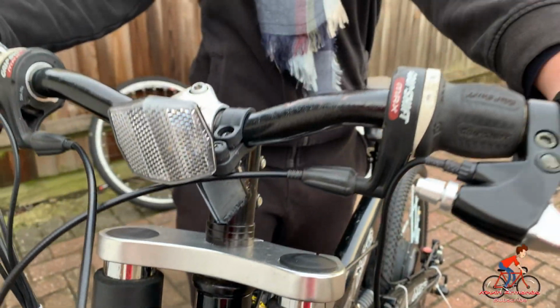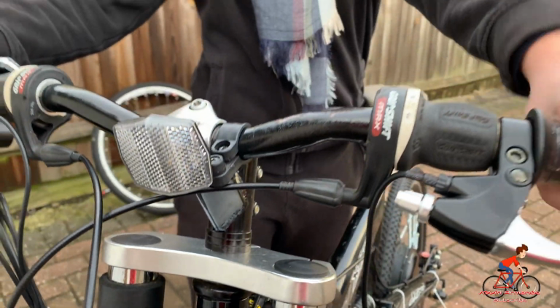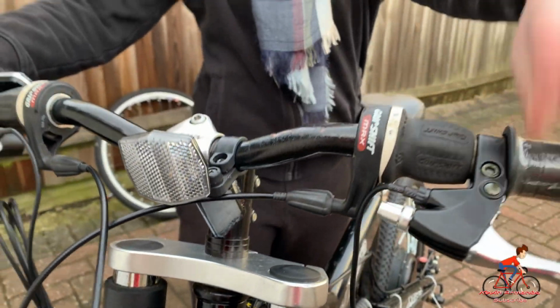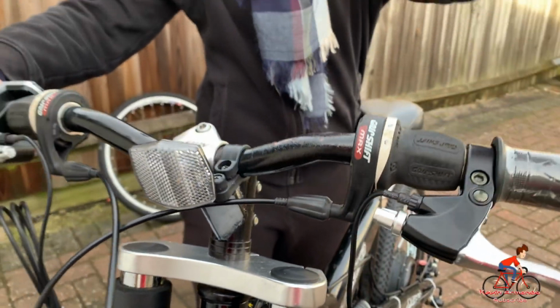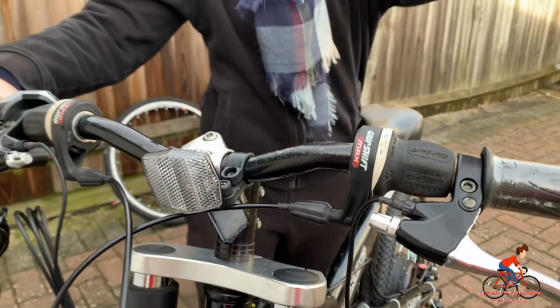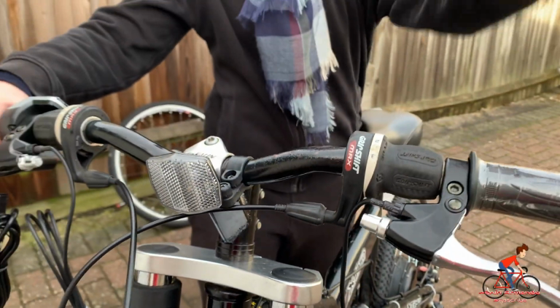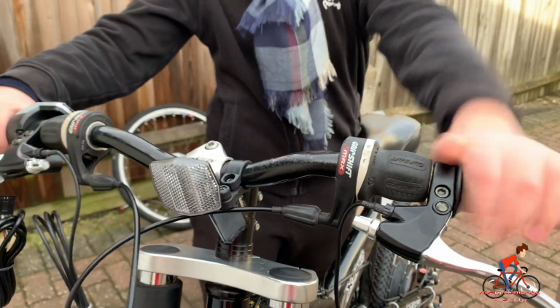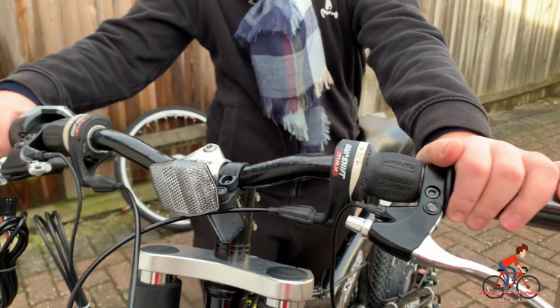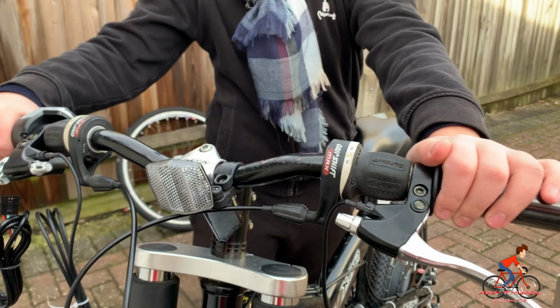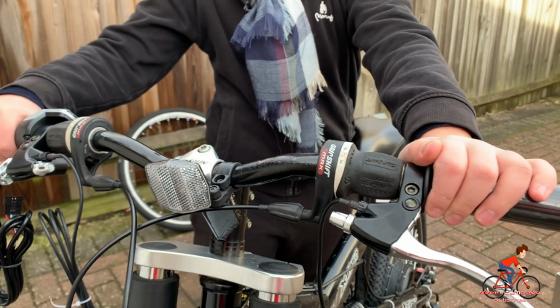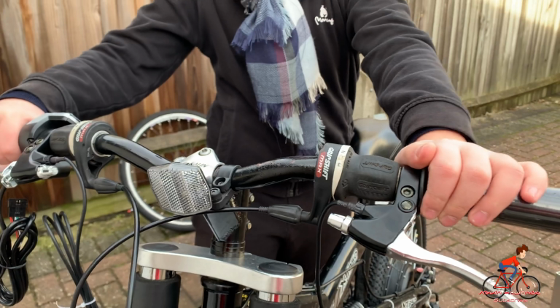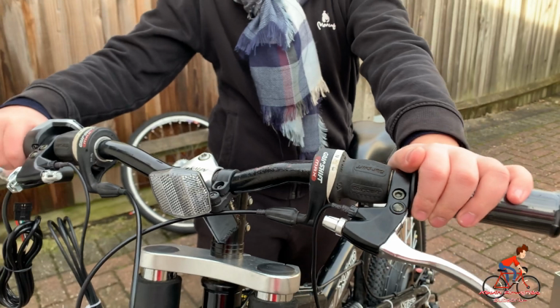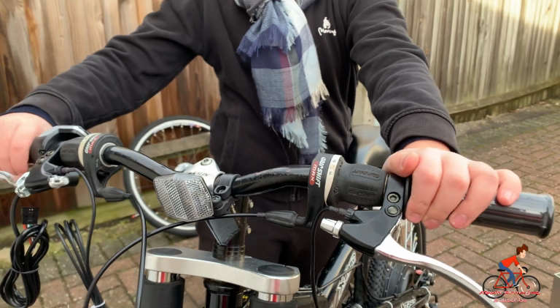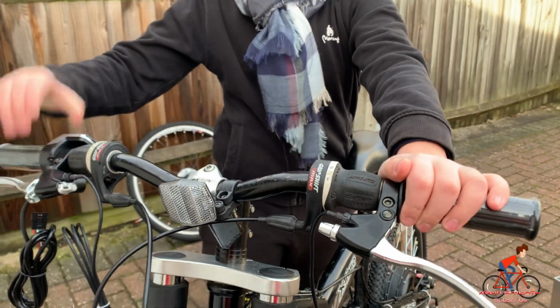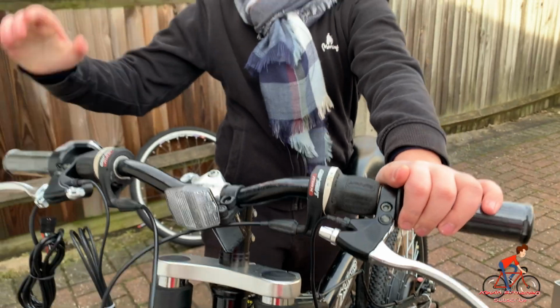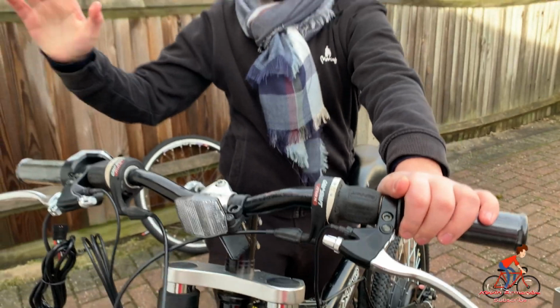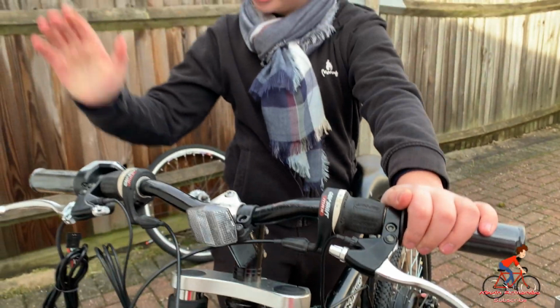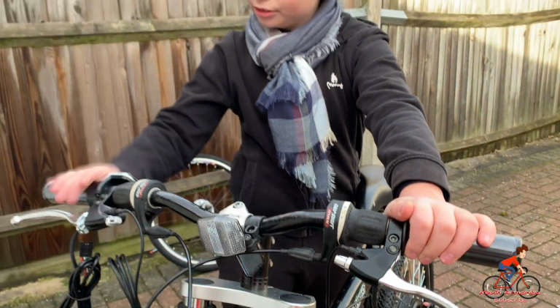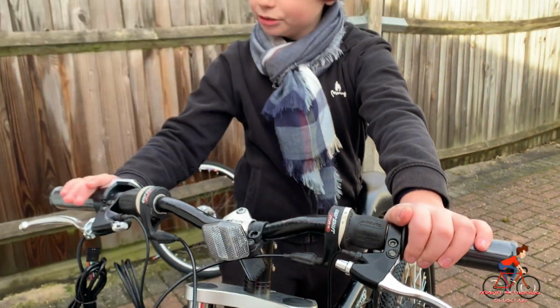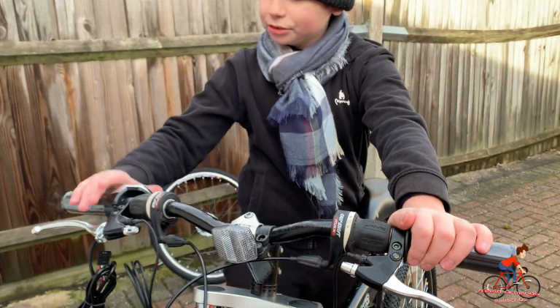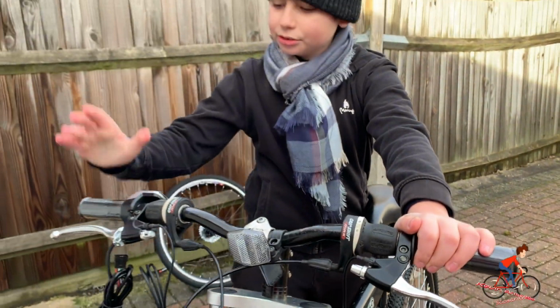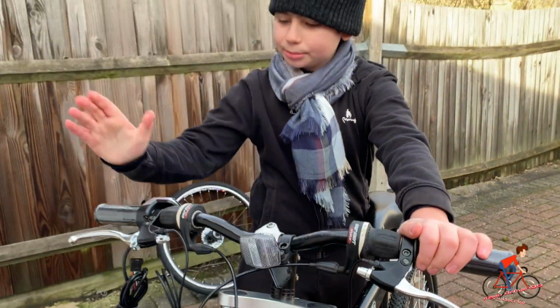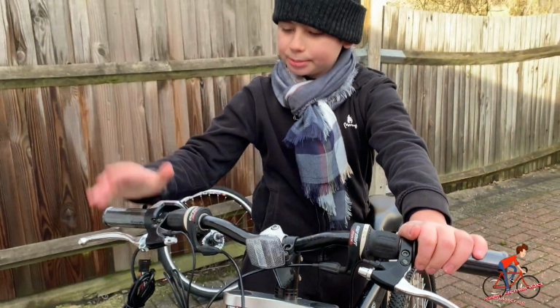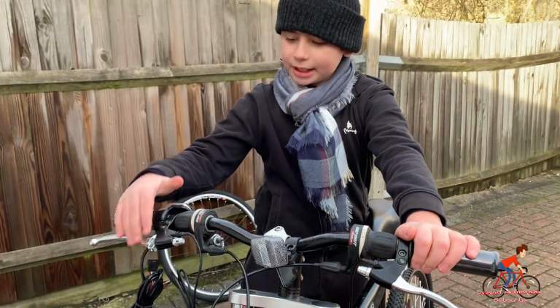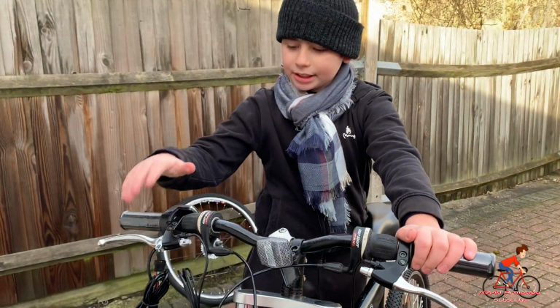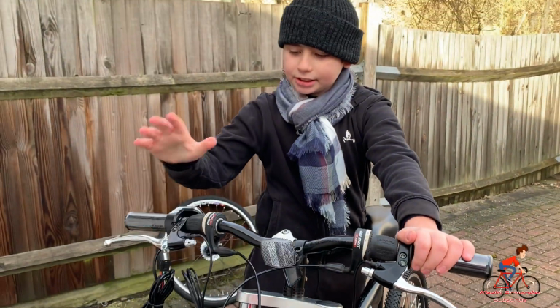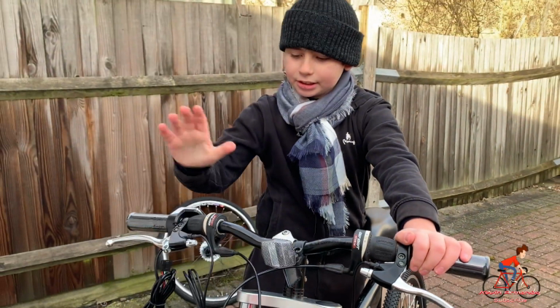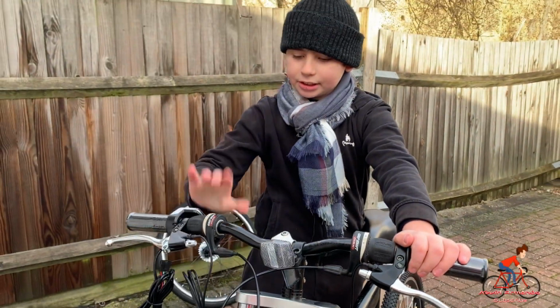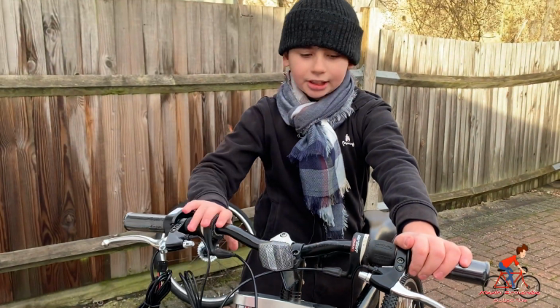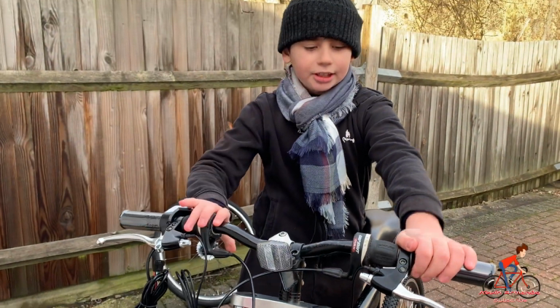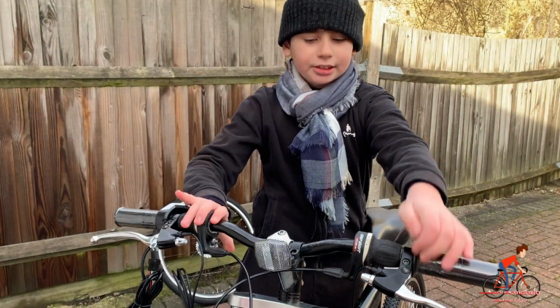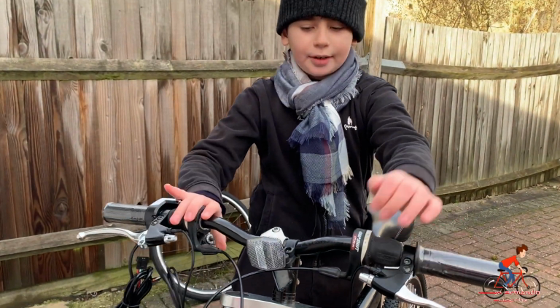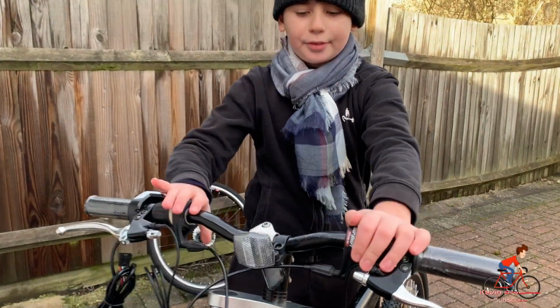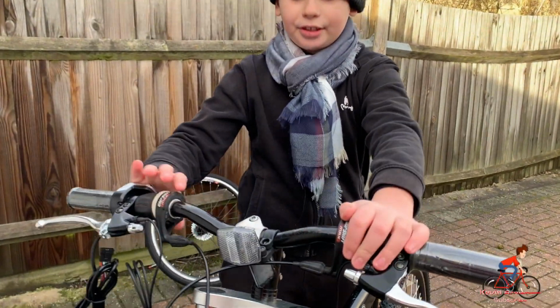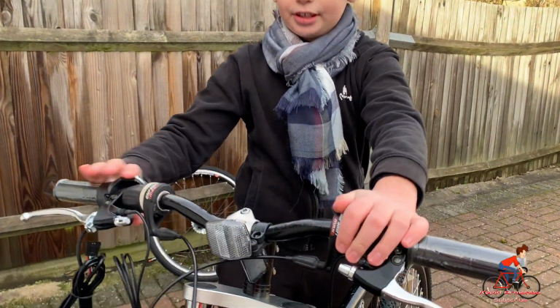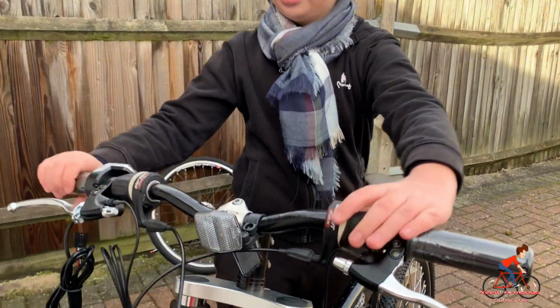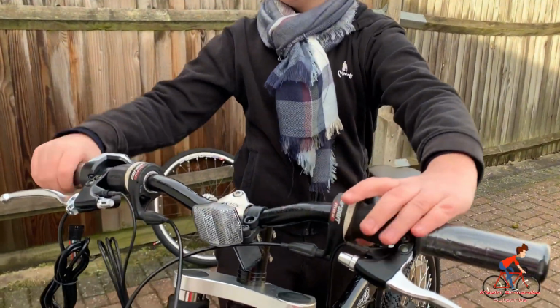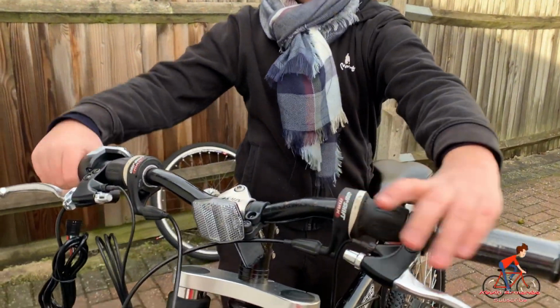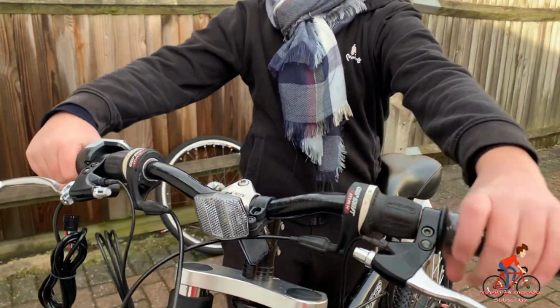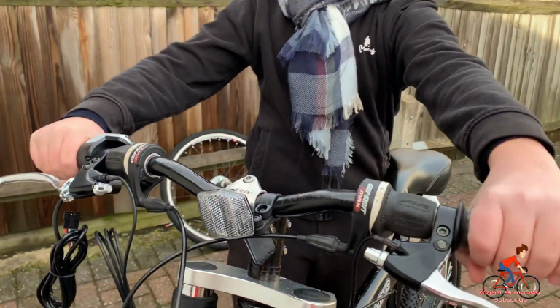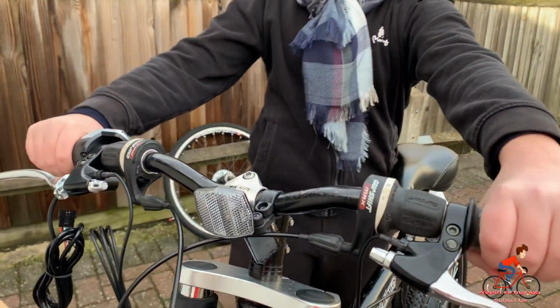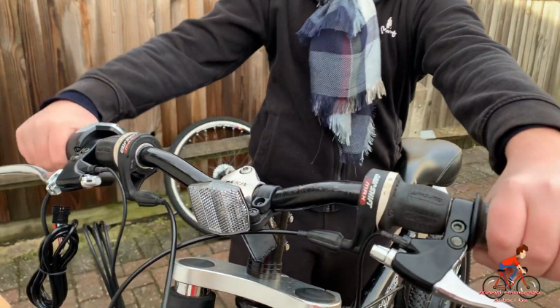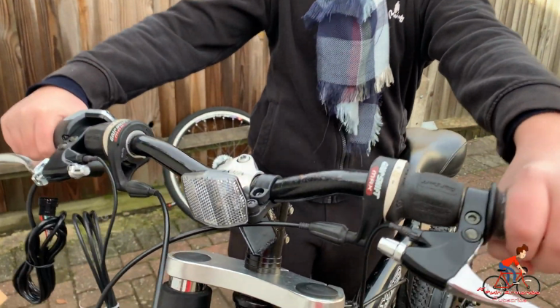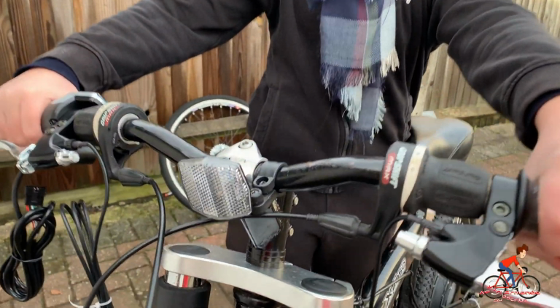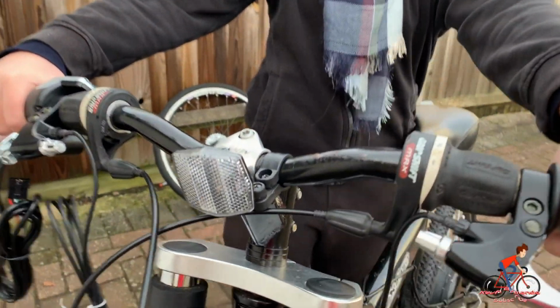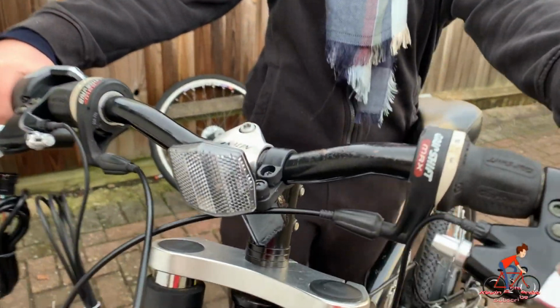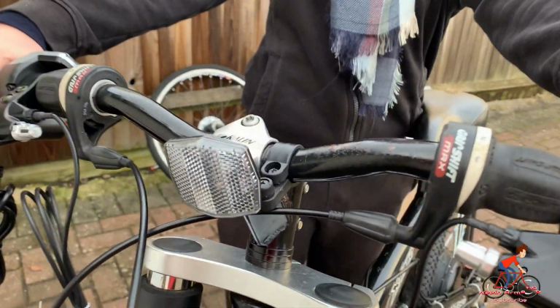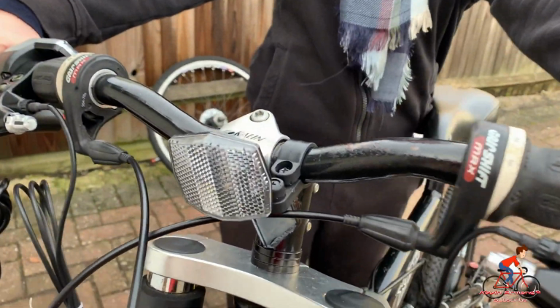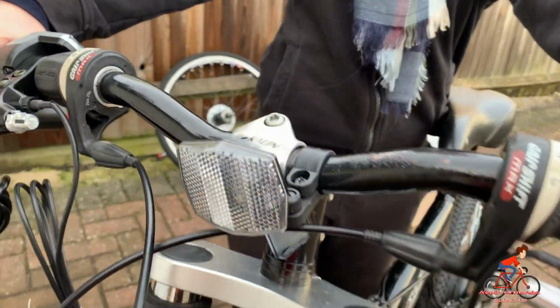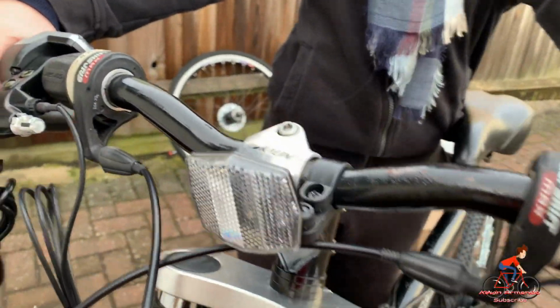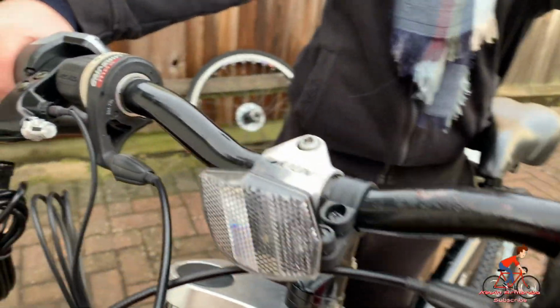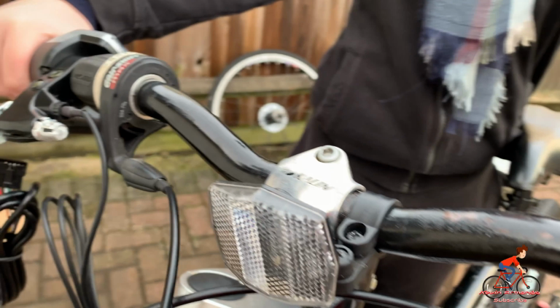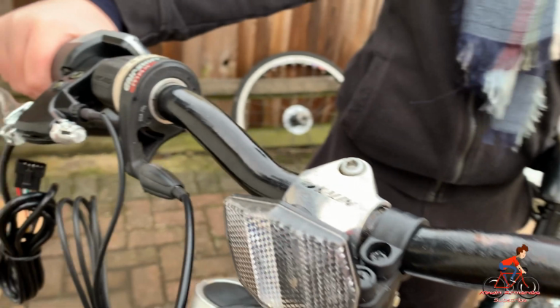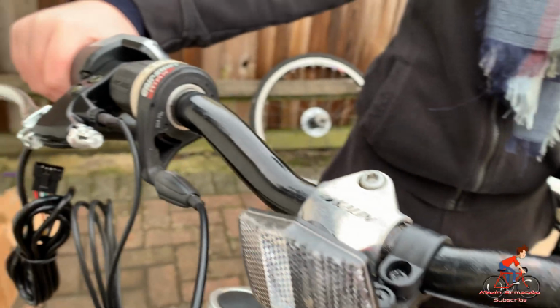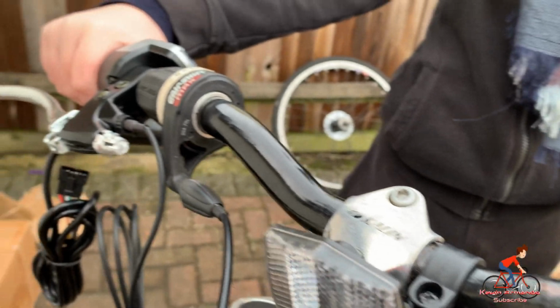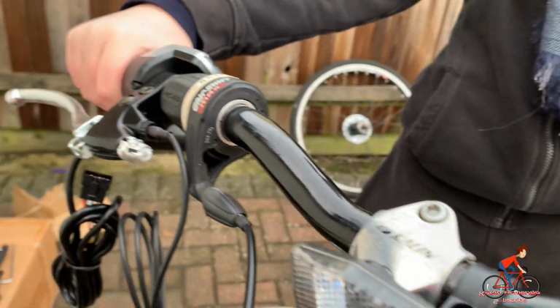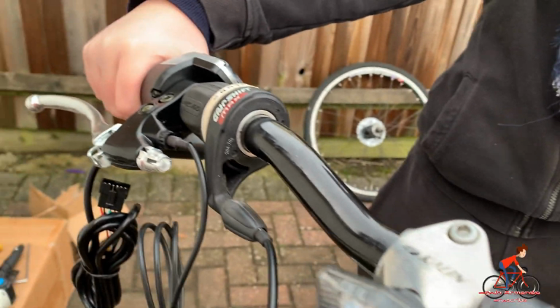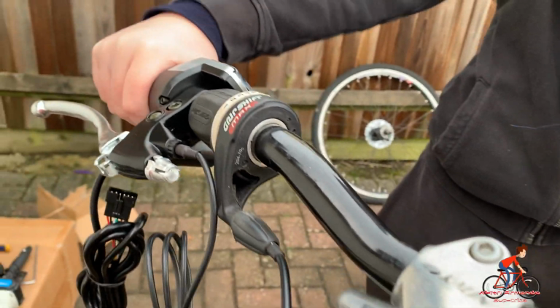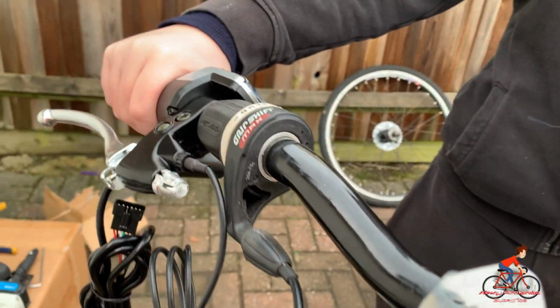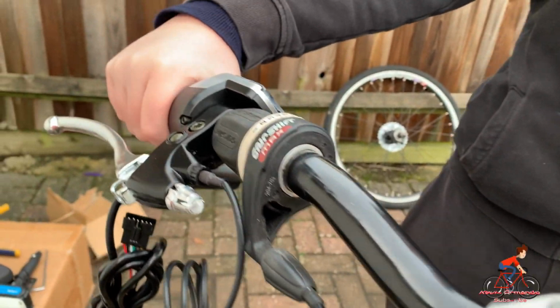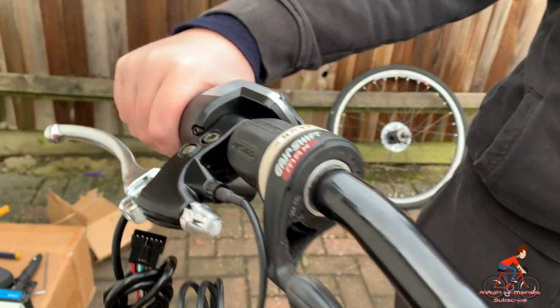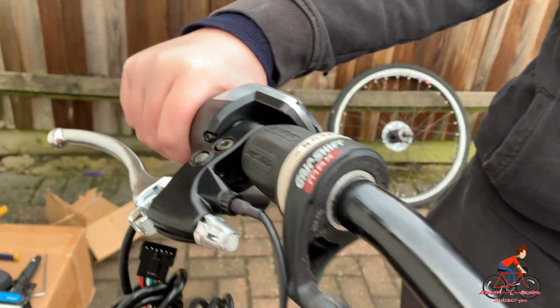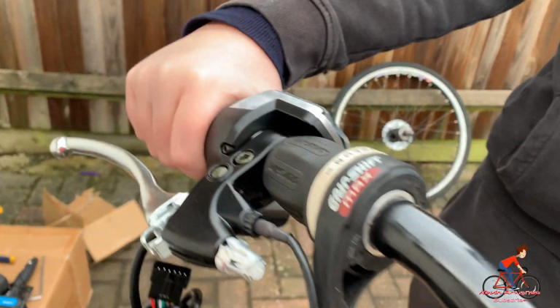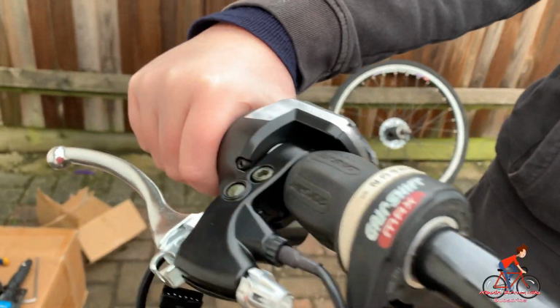We've attached everything — the throttle, the brakes, the gears, and everything else. It looks so cool with everything on.